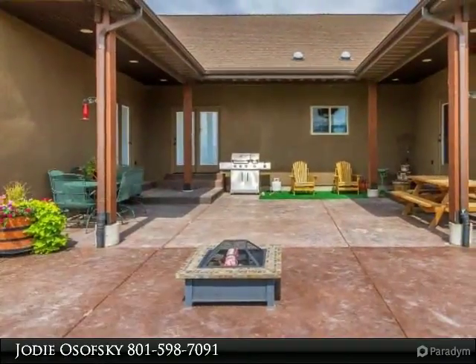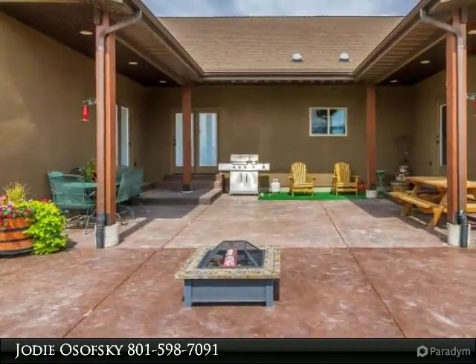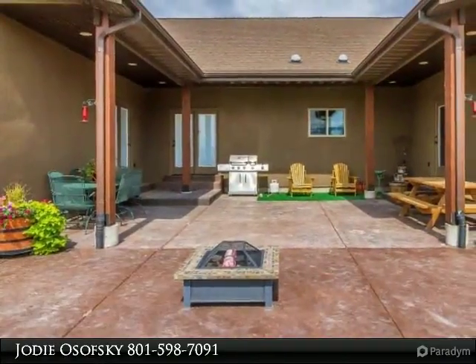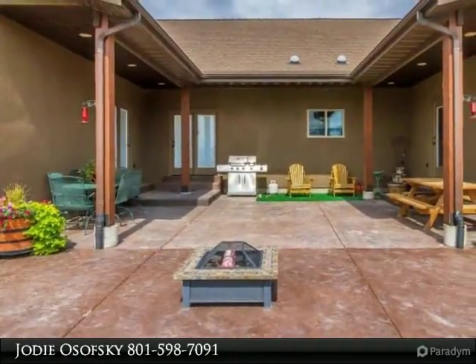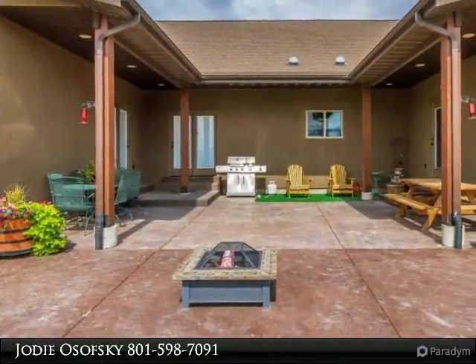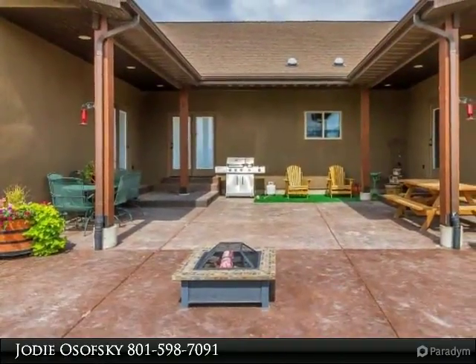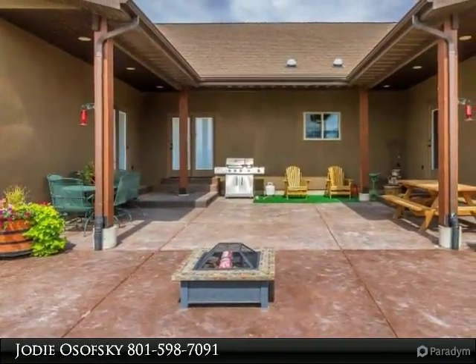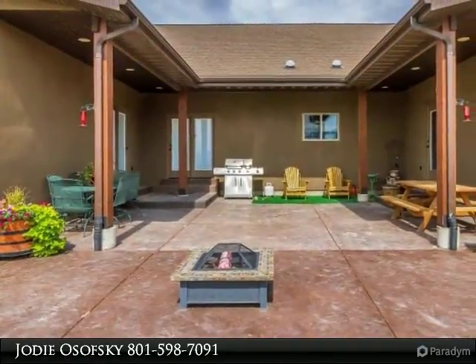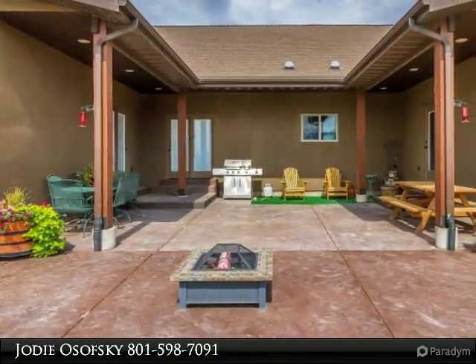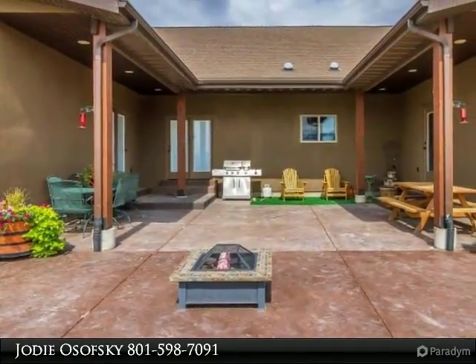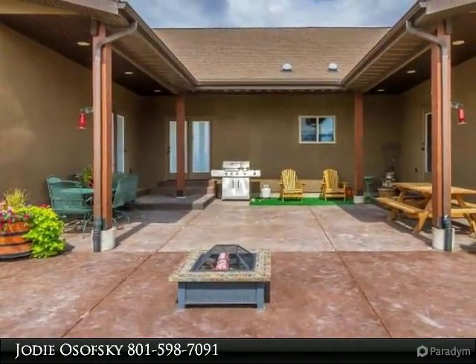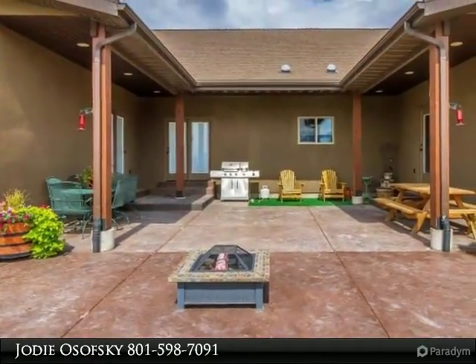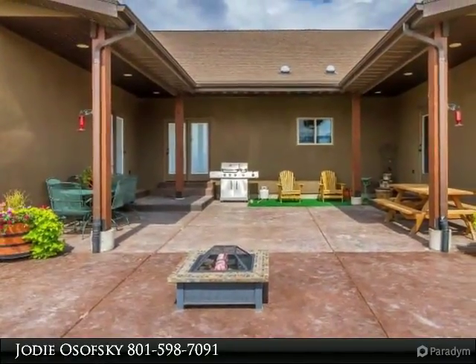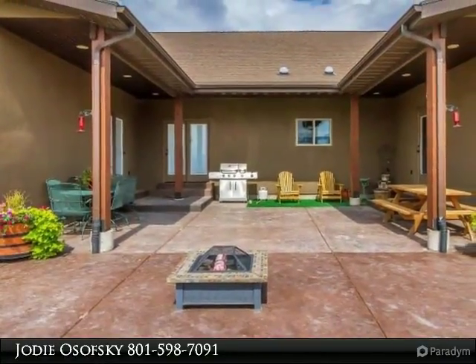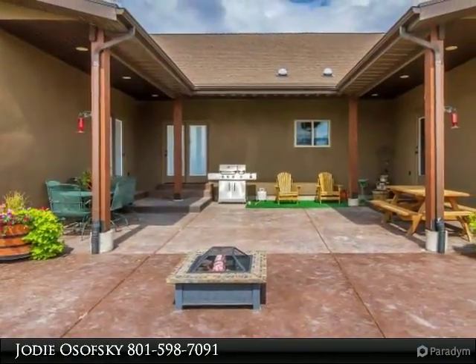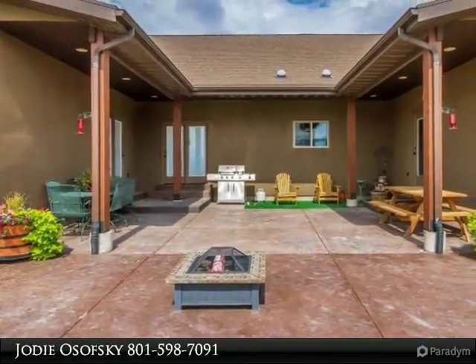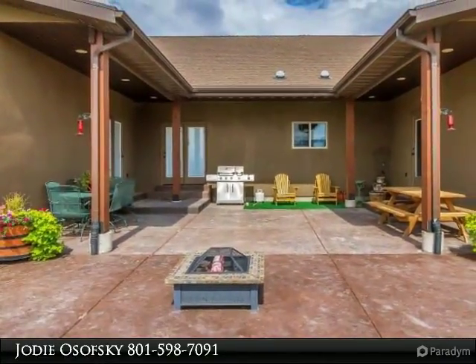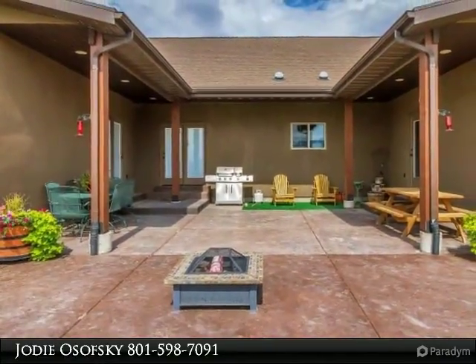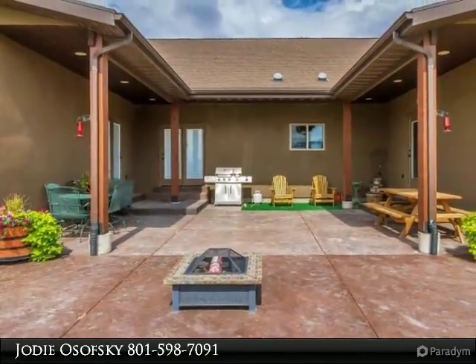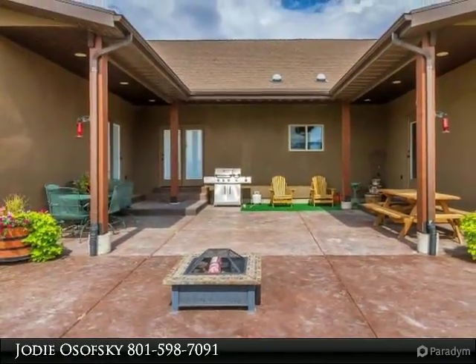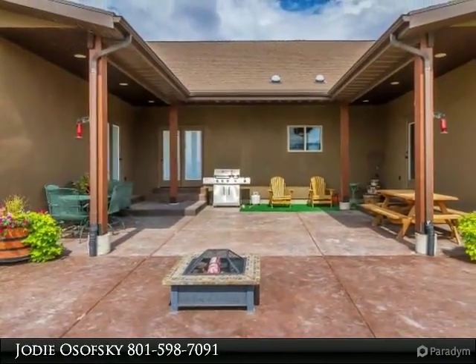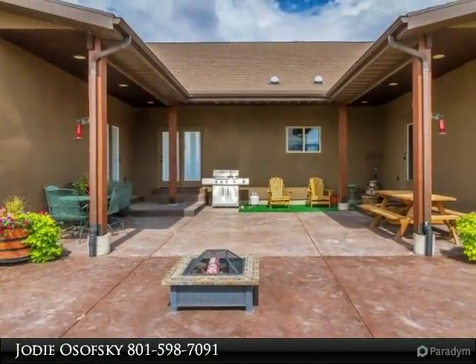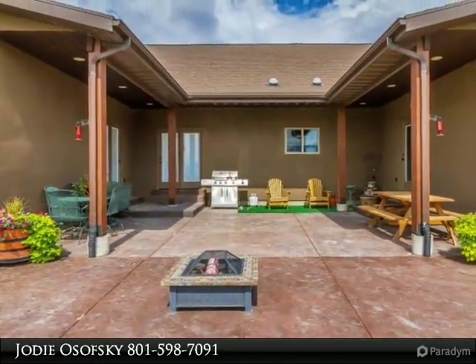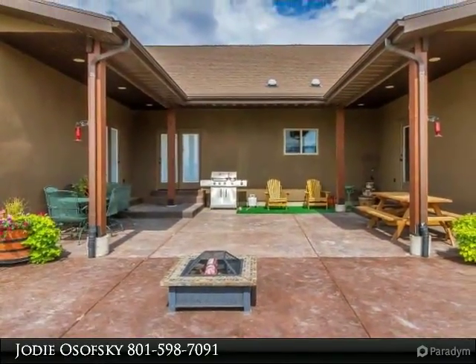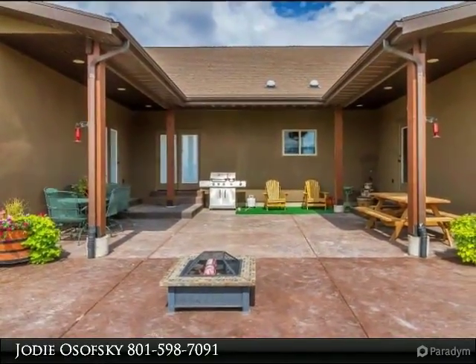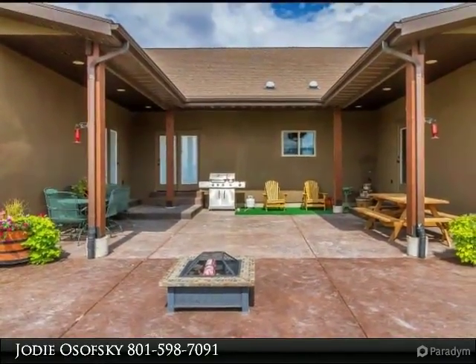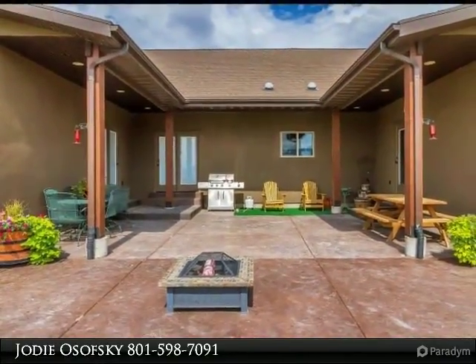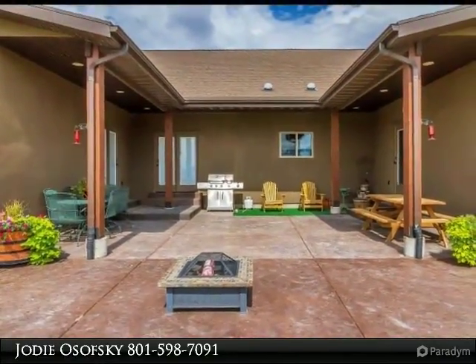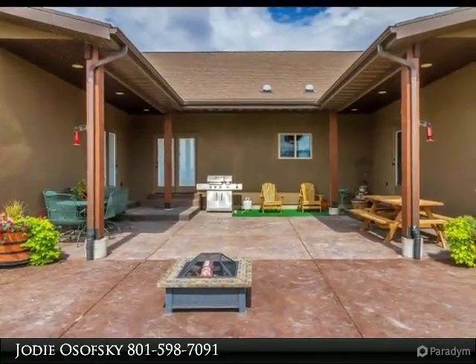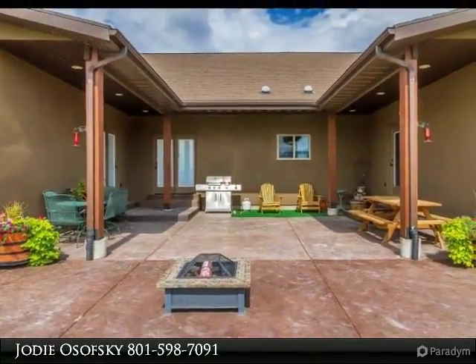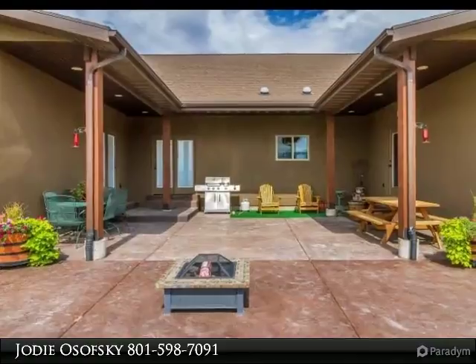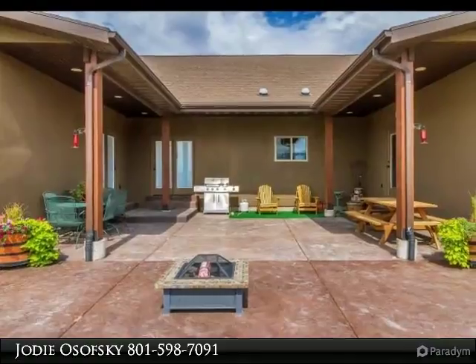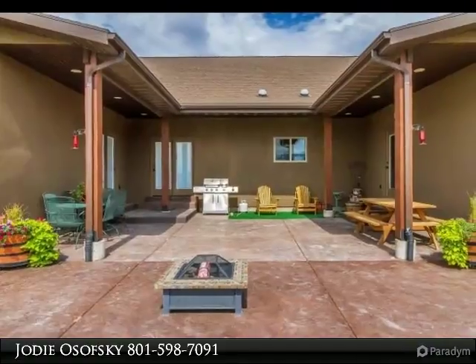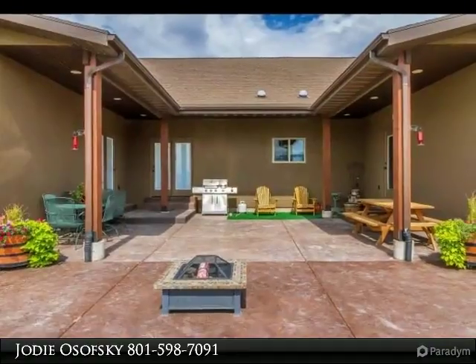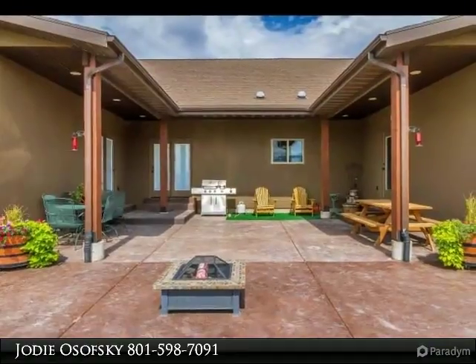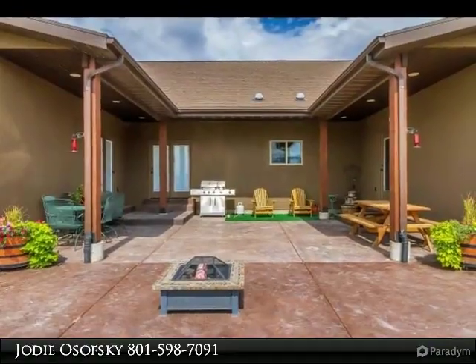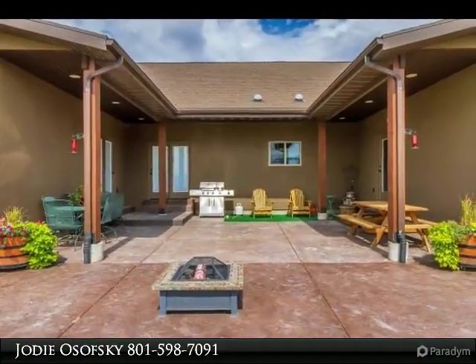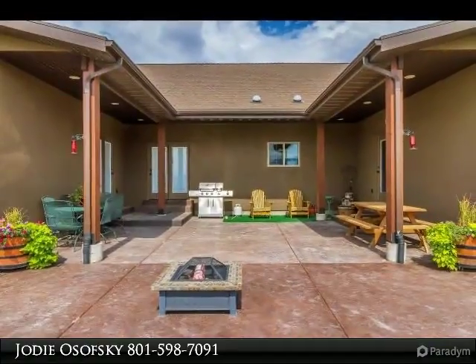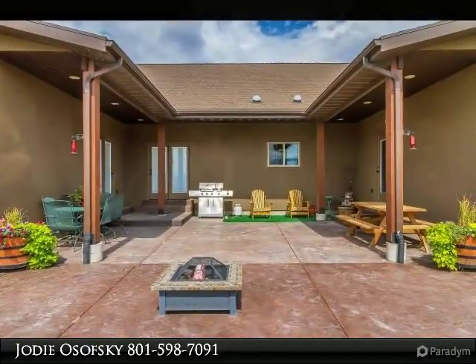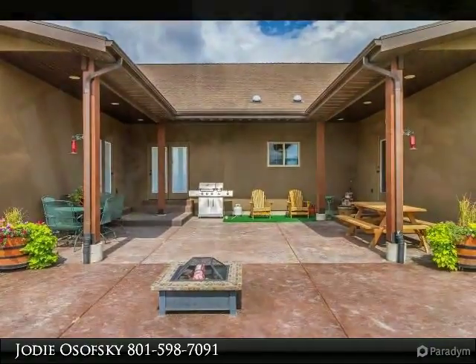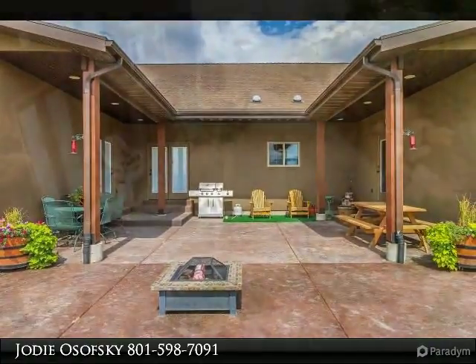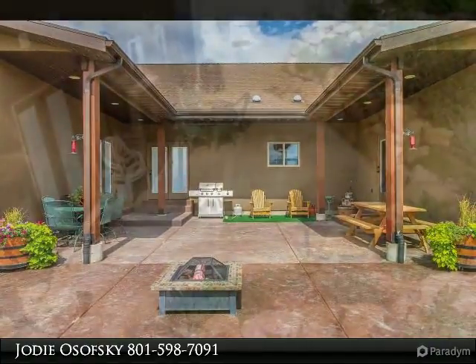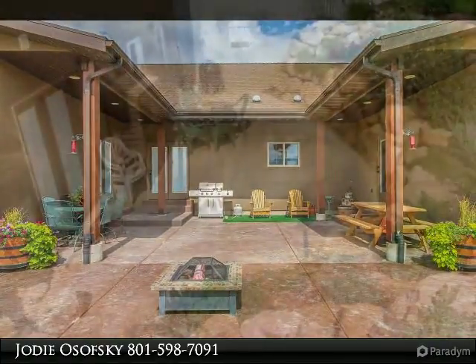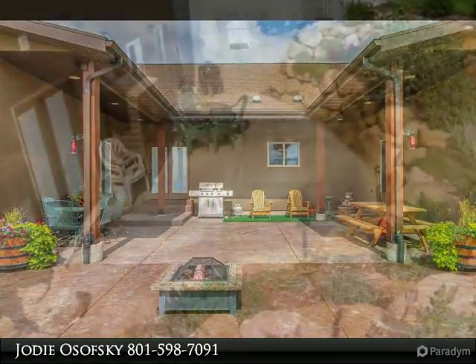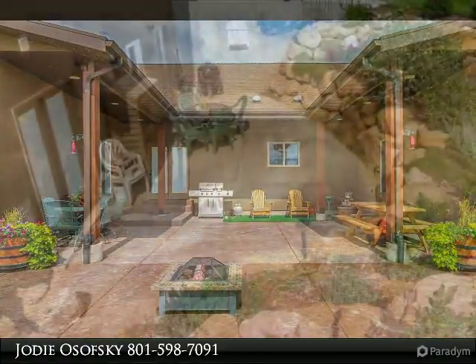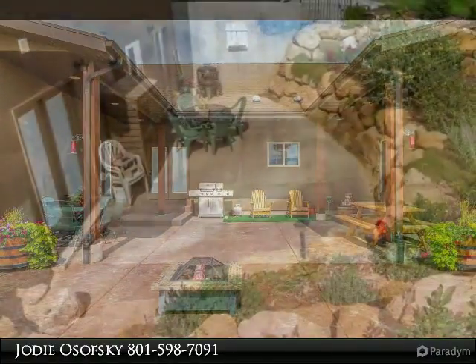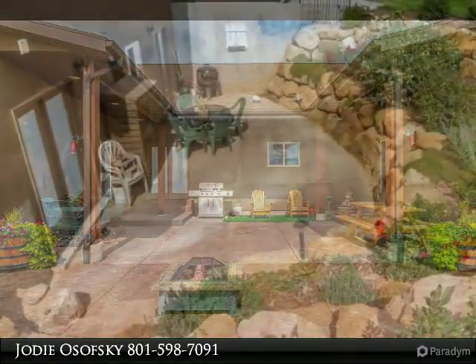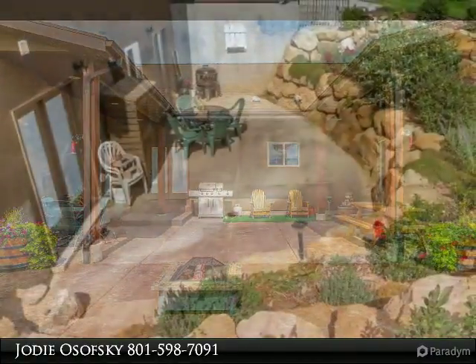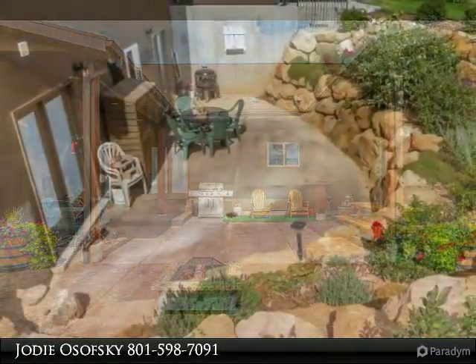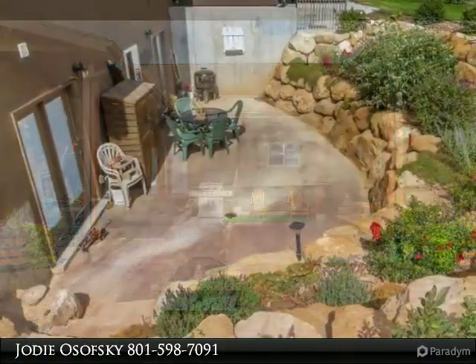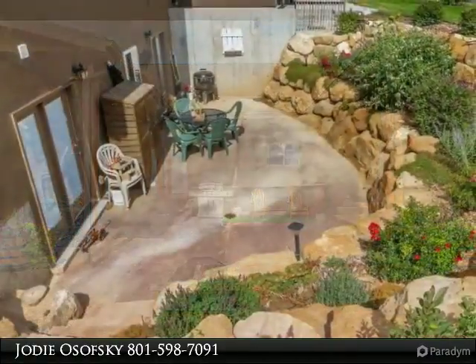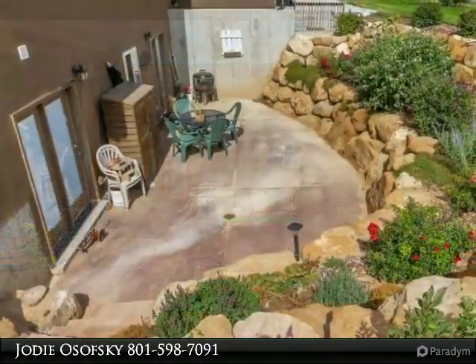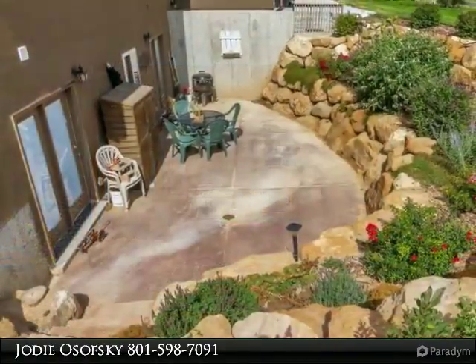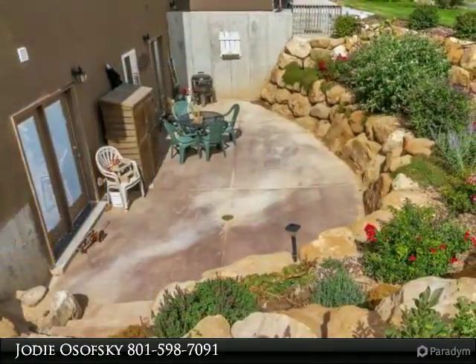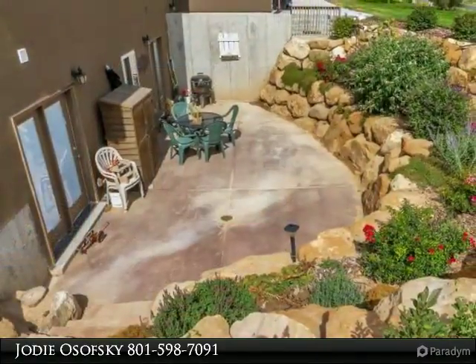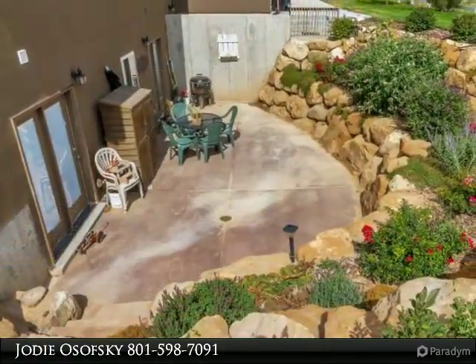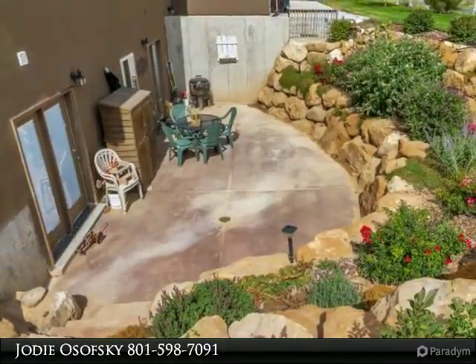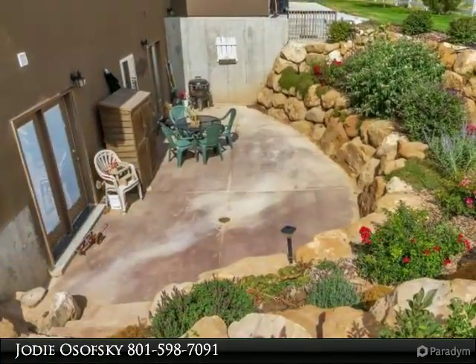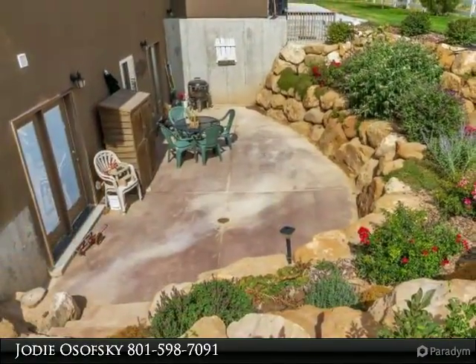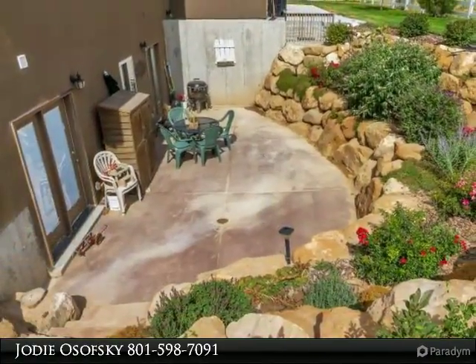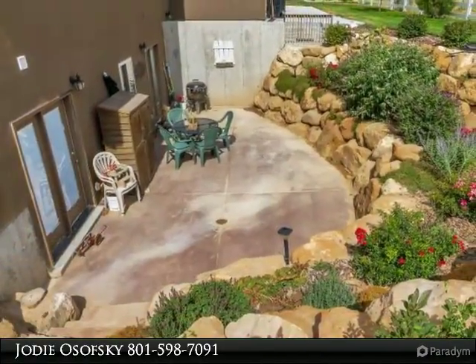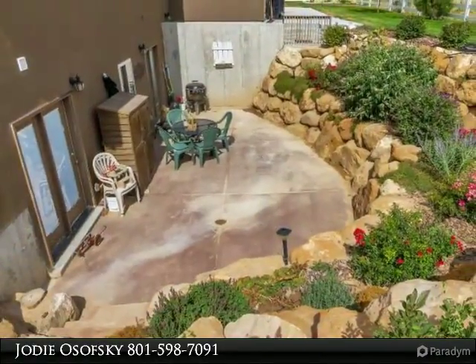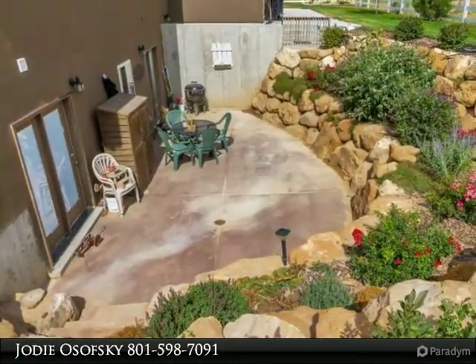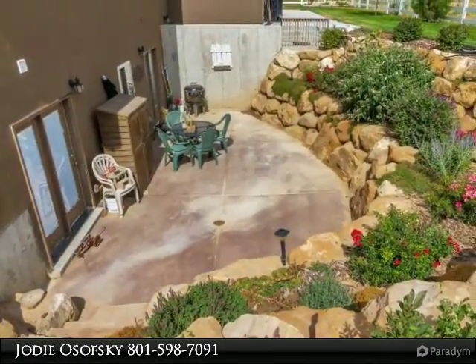2 HVAC systems, tankless water heater, and so much more. You will not find a better value.